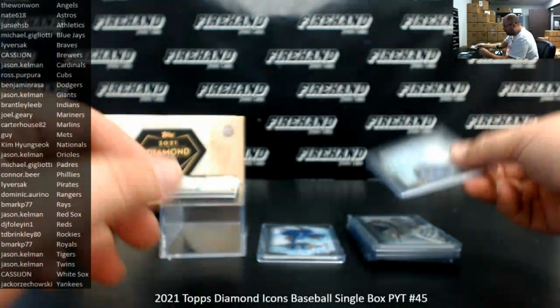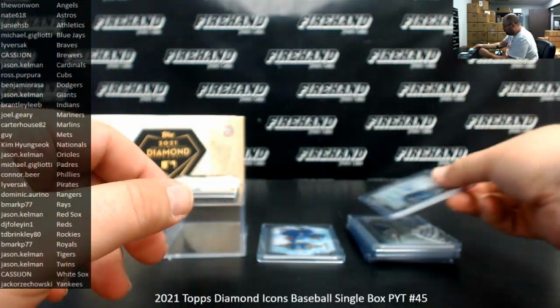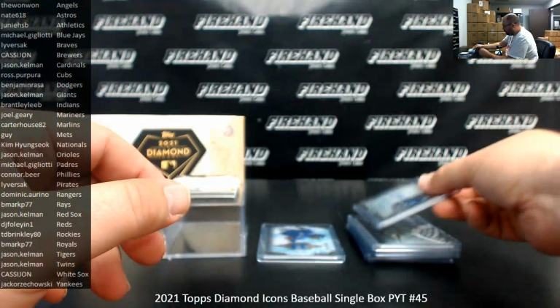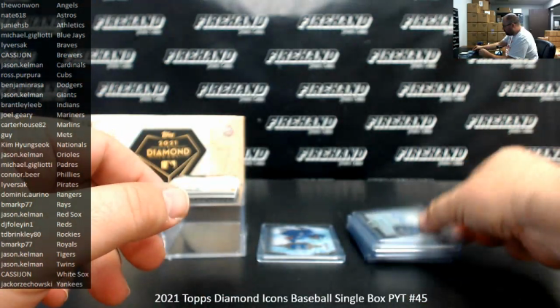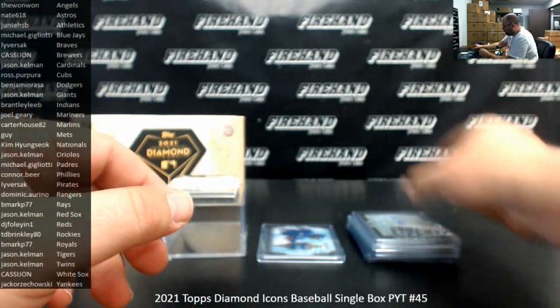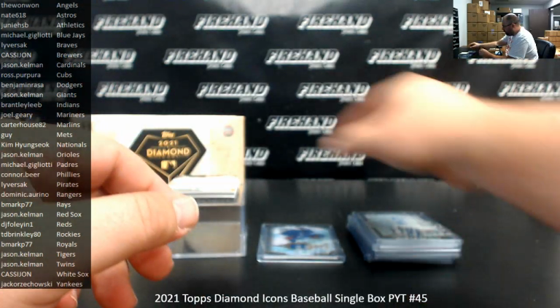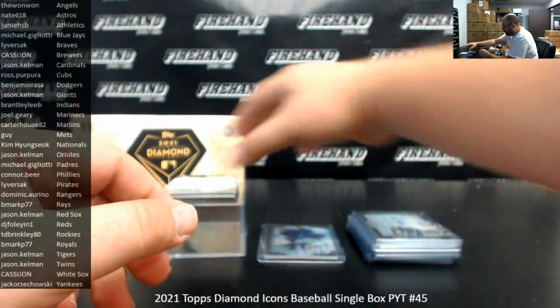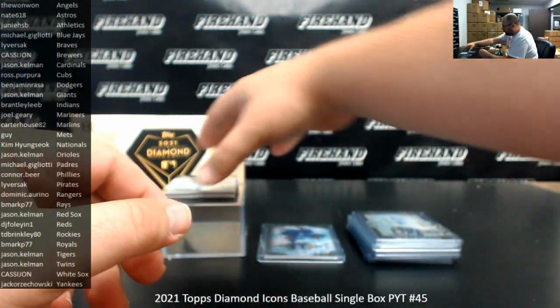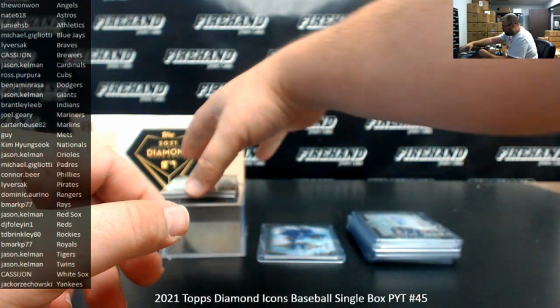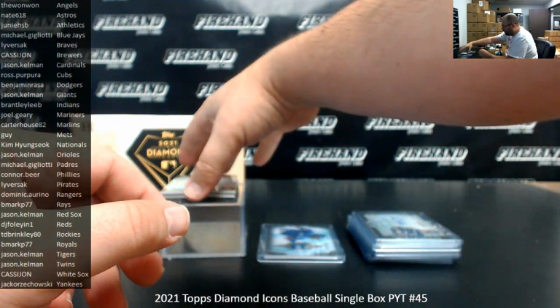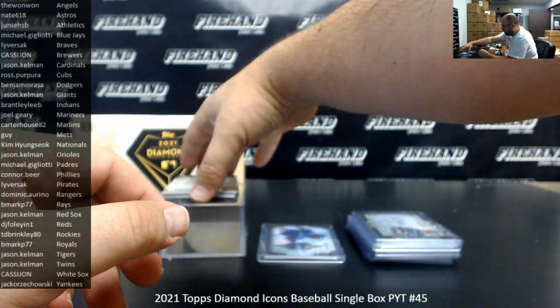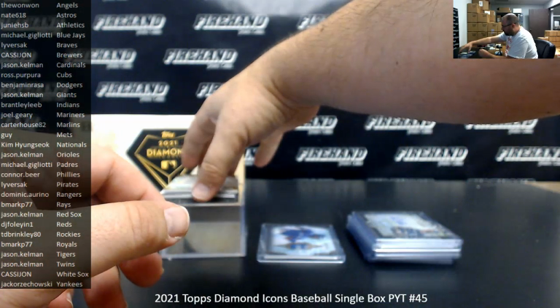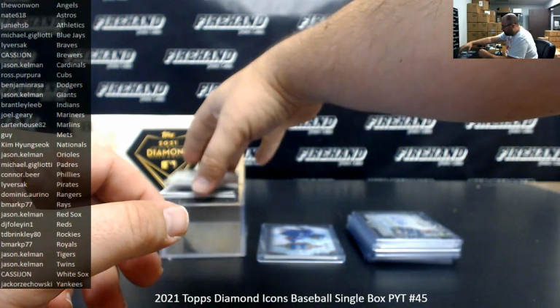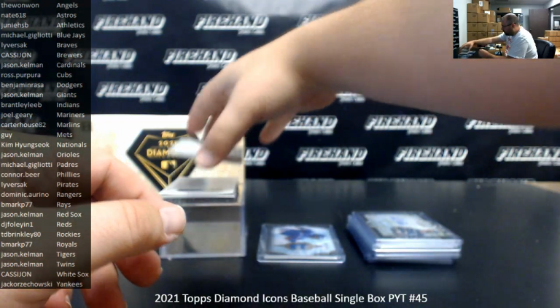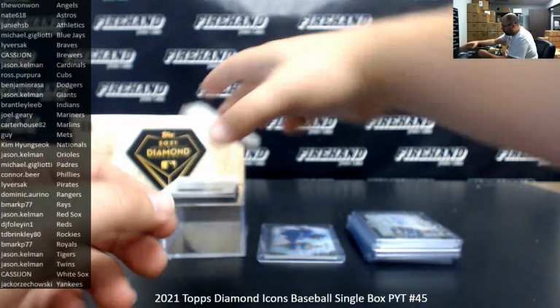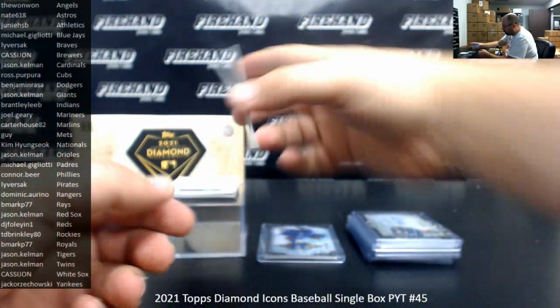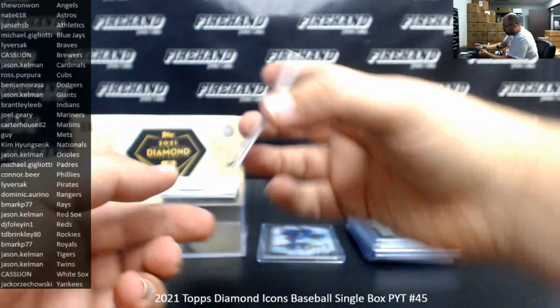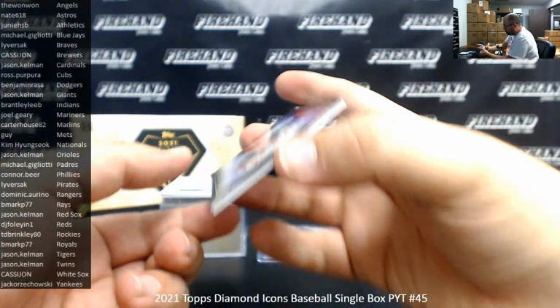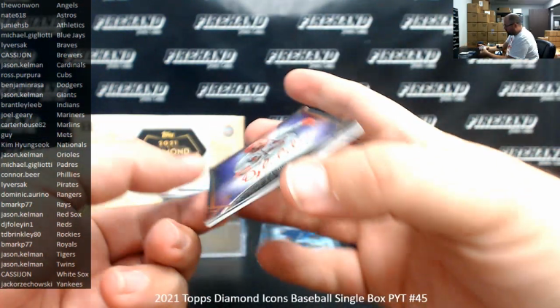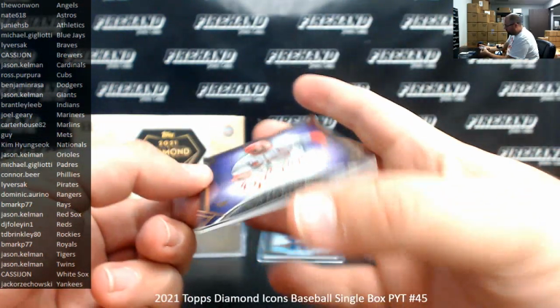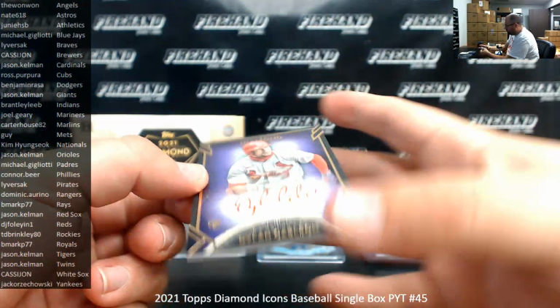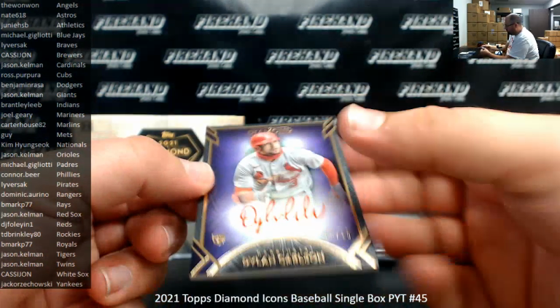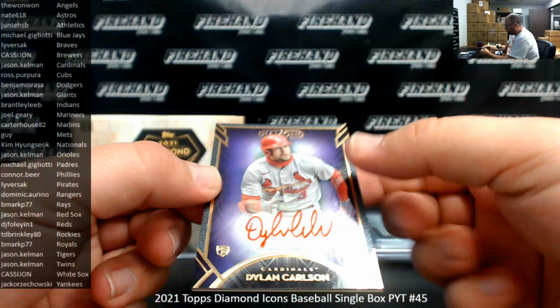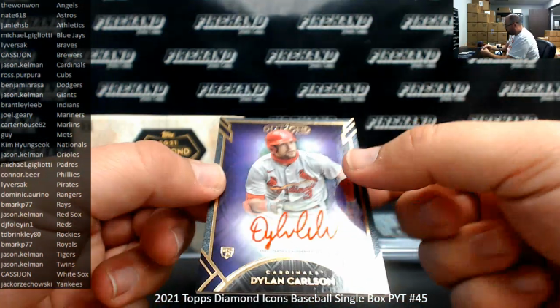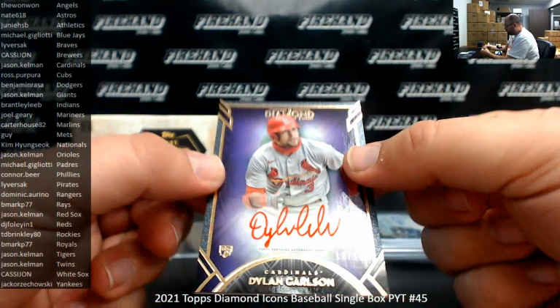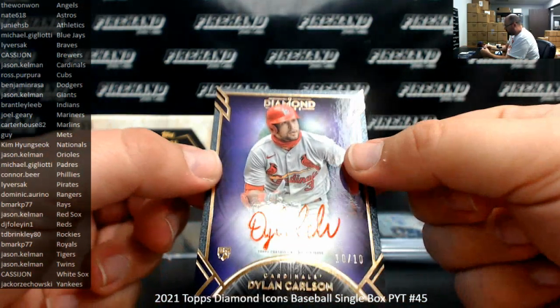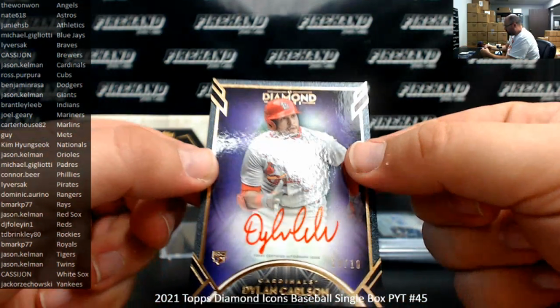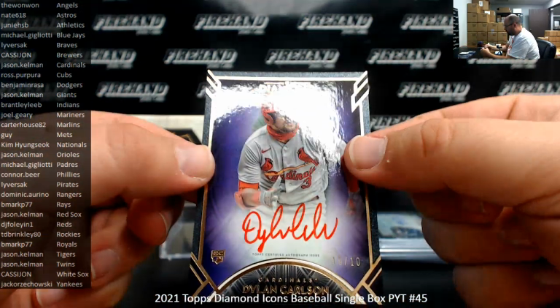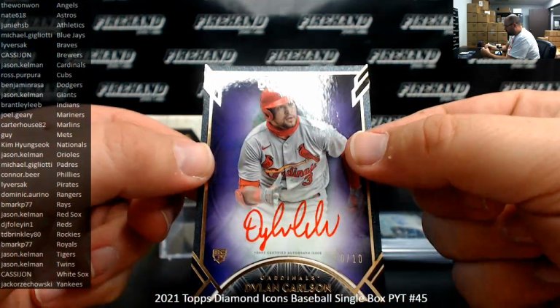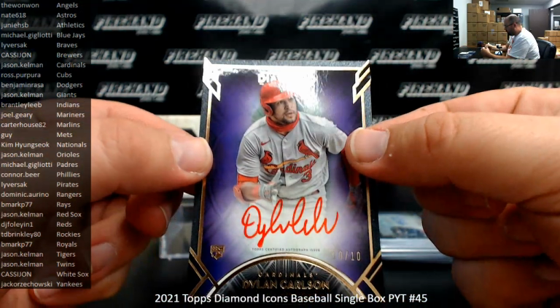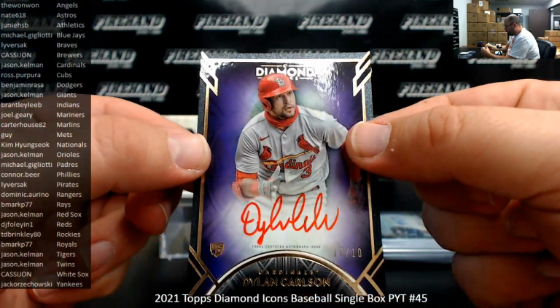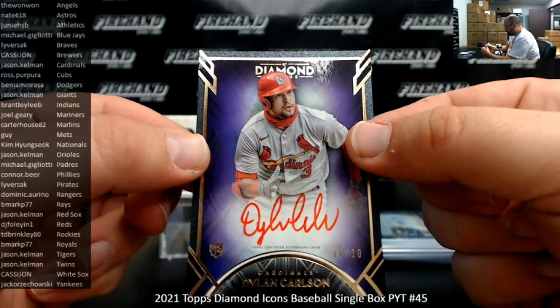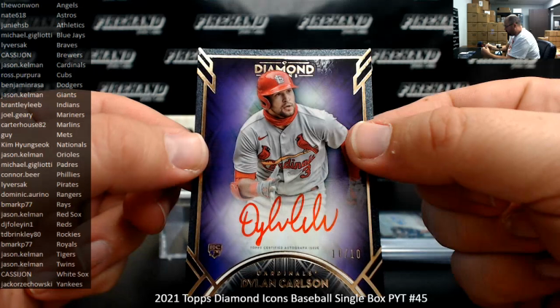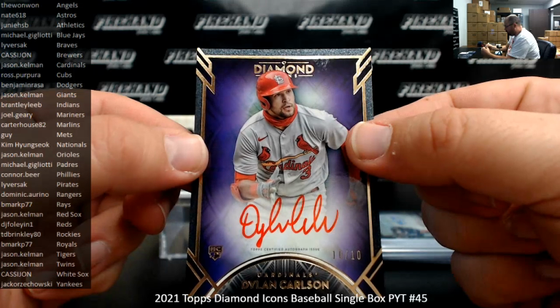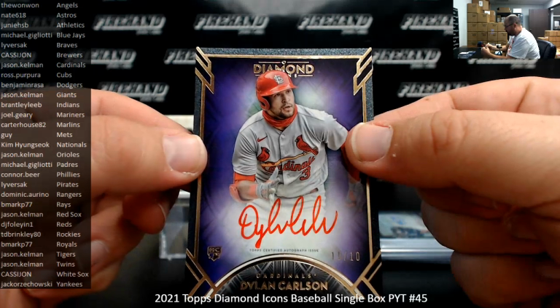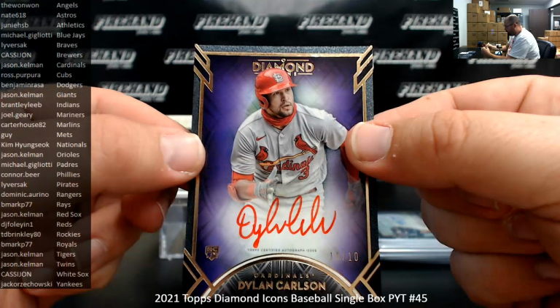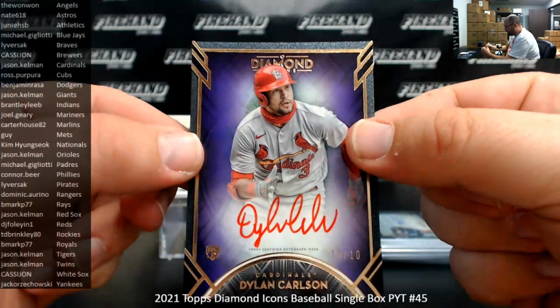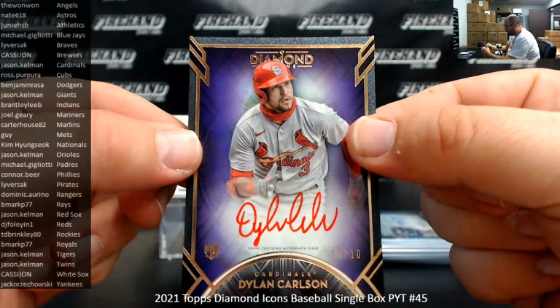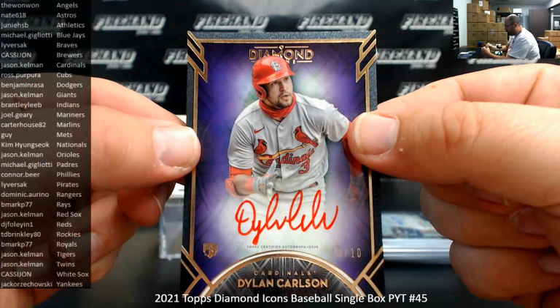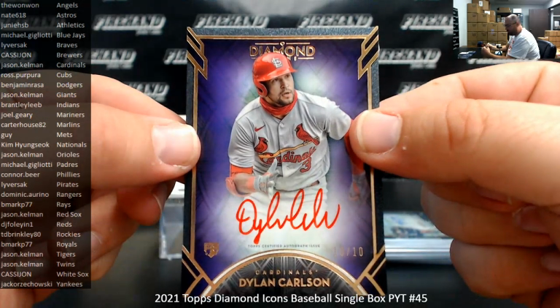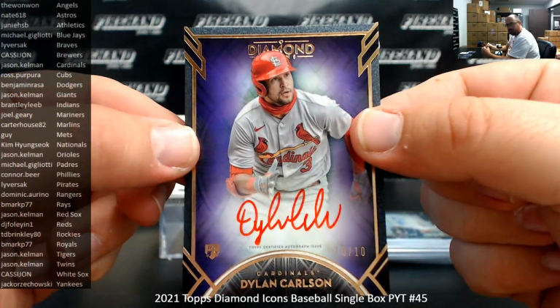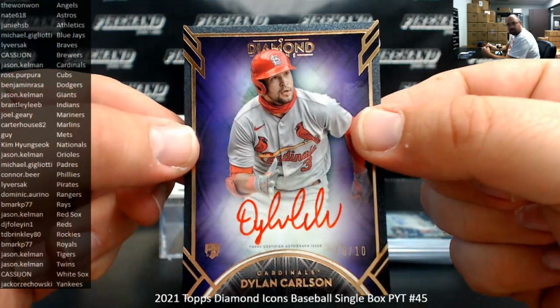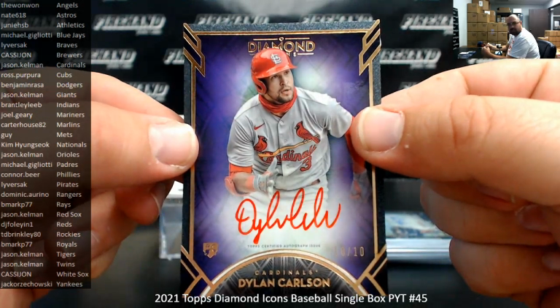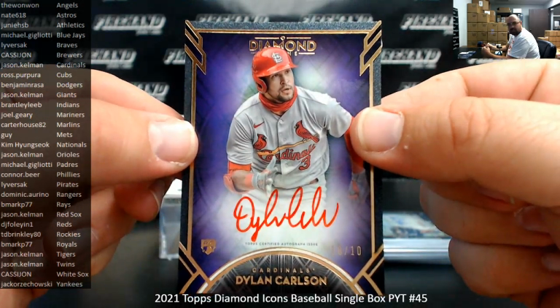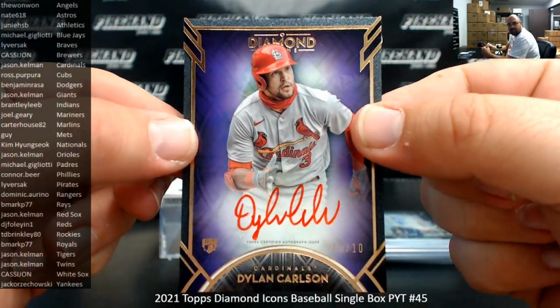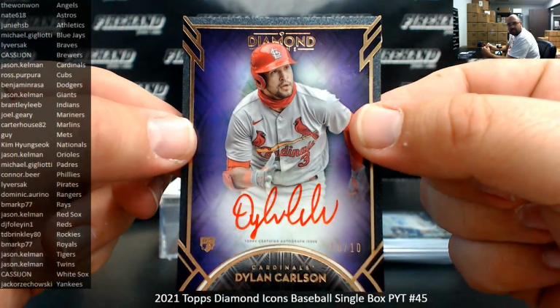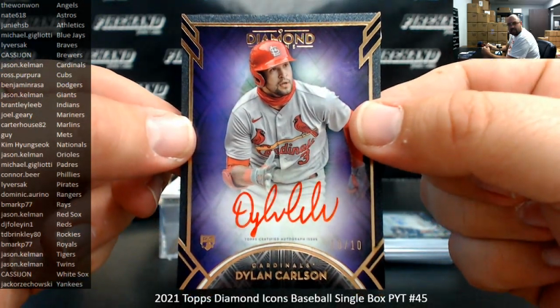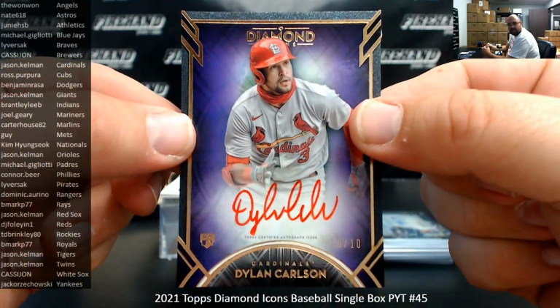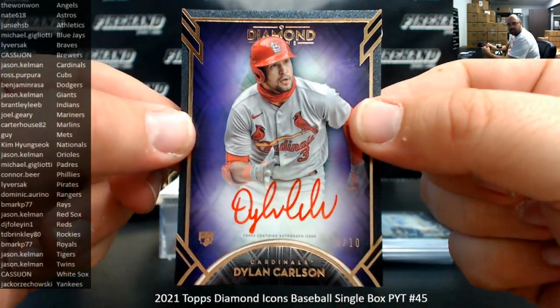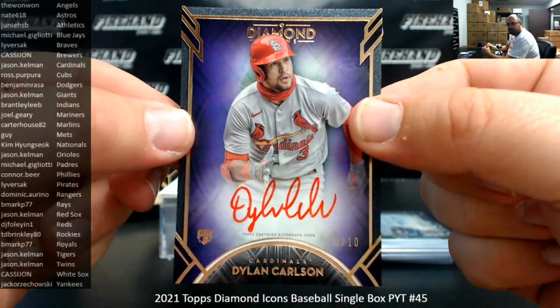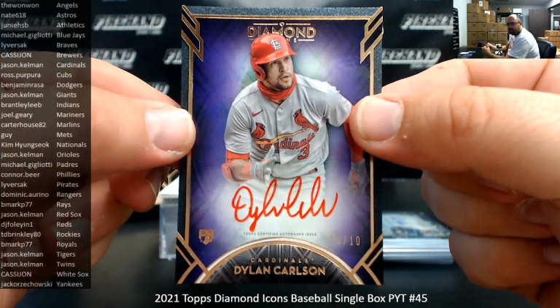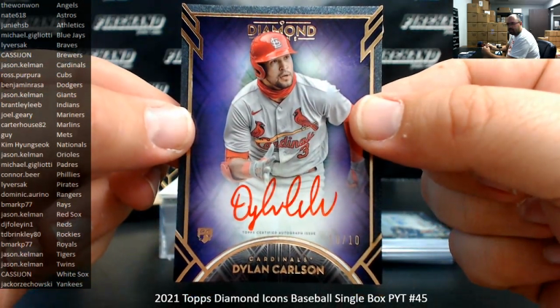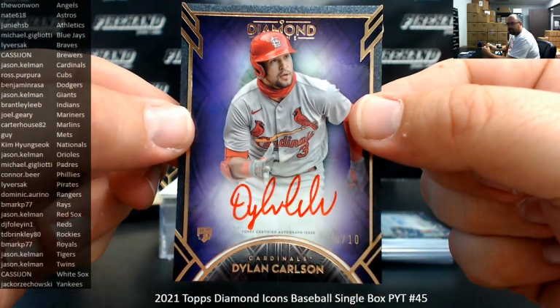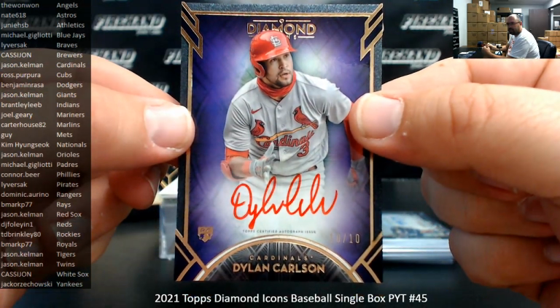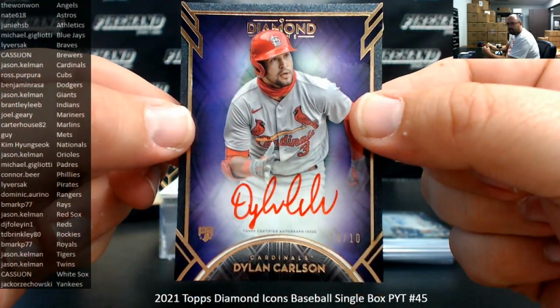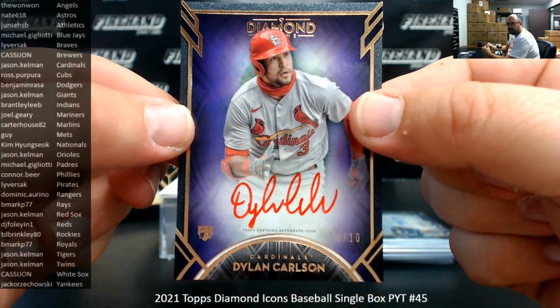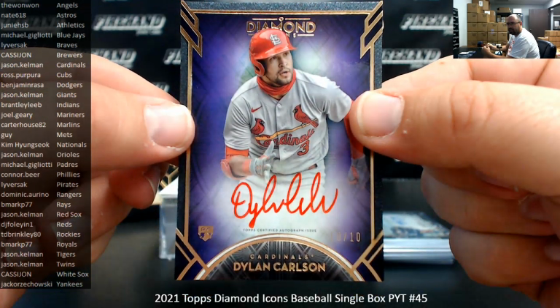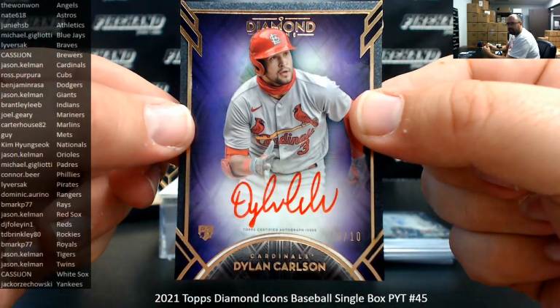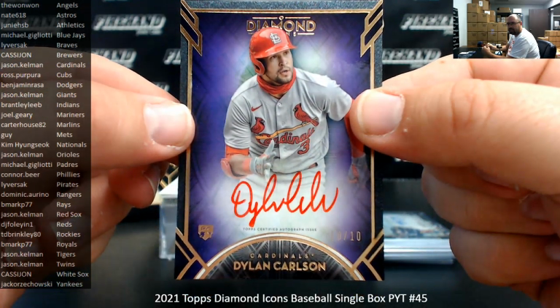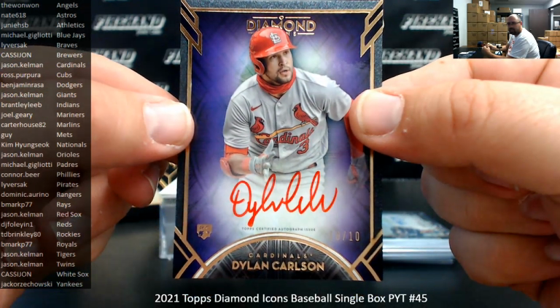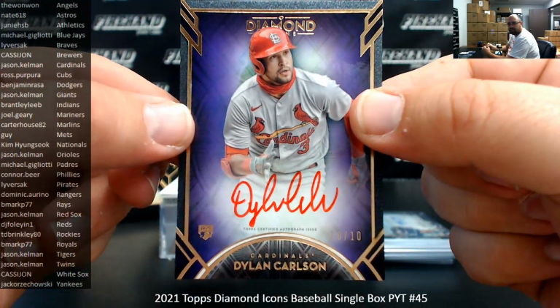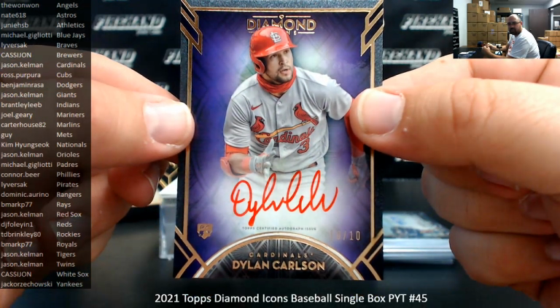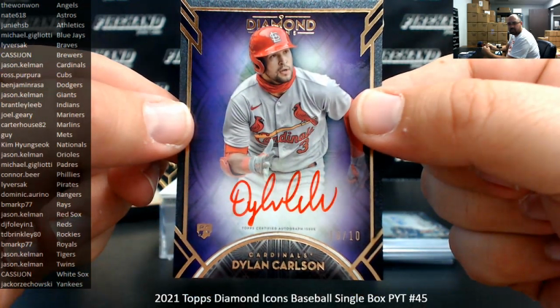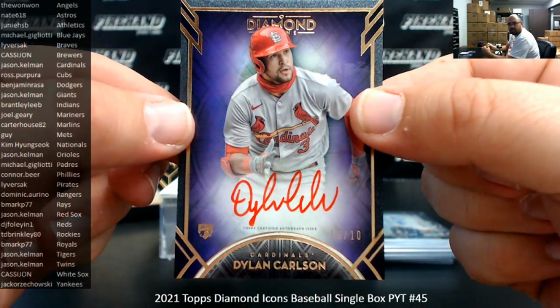For the Cardinals, Dylan Carlson. This is a purple background version, number 10, going to Jason Kelman.